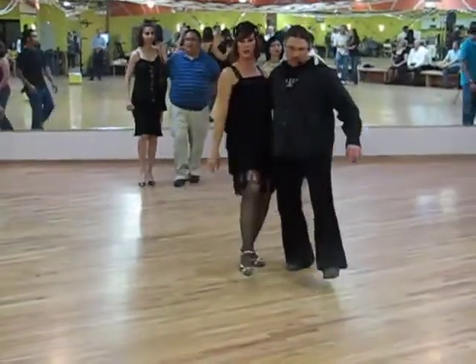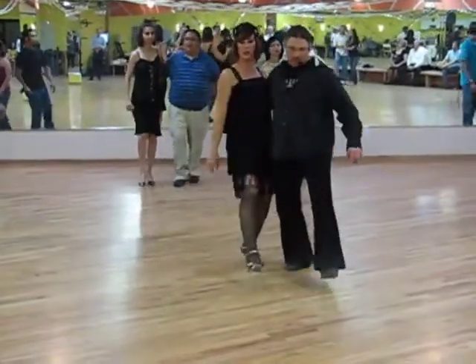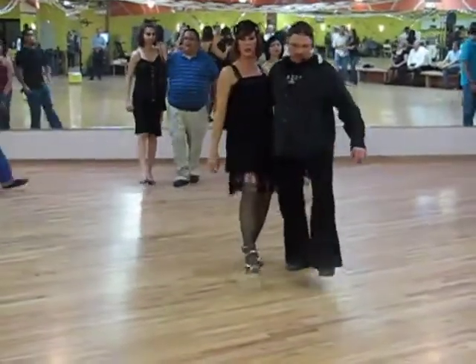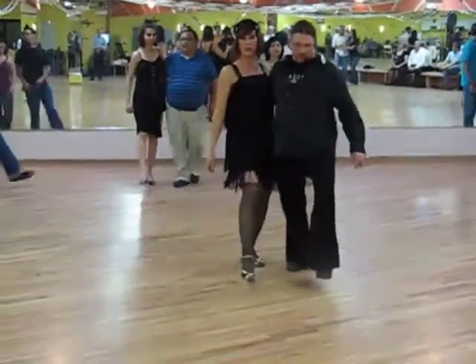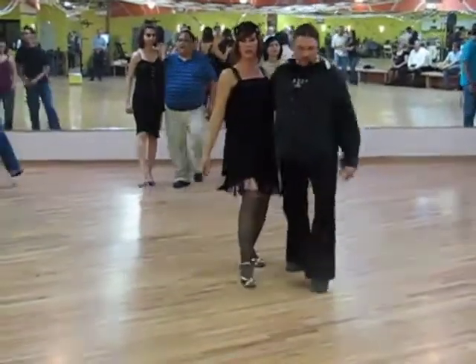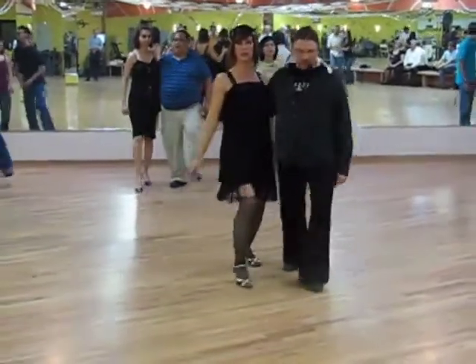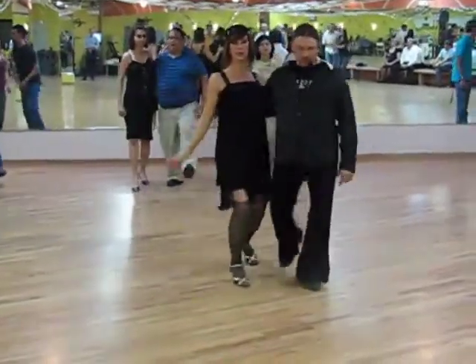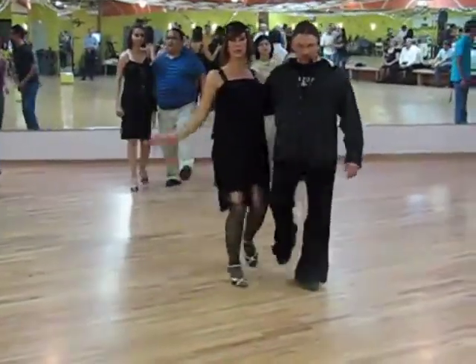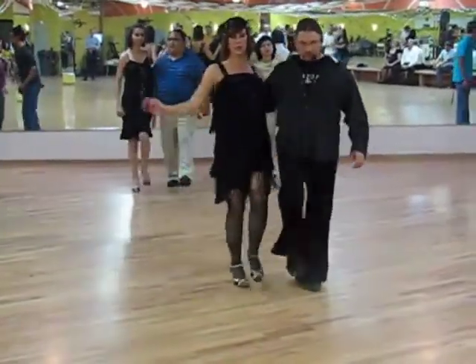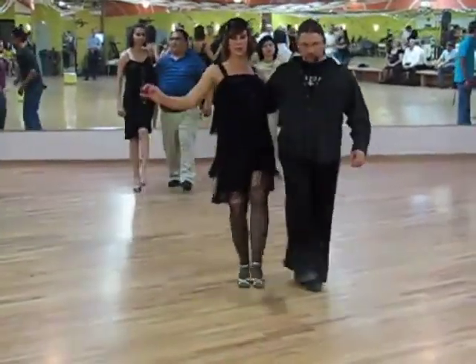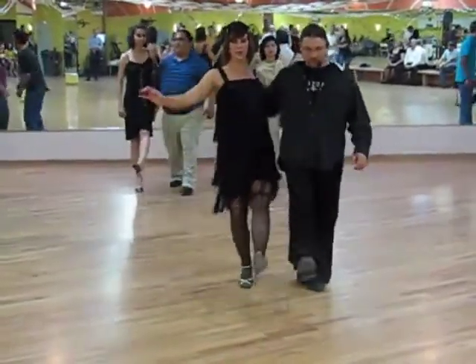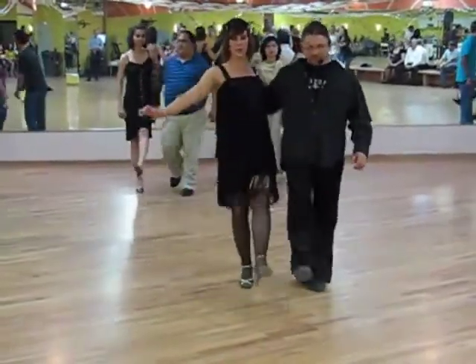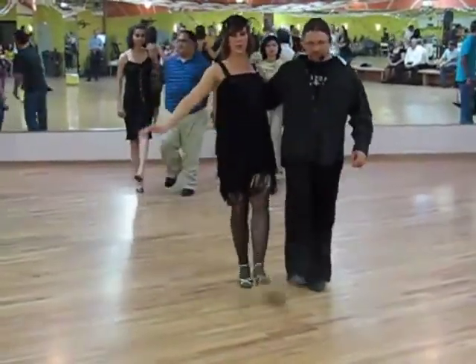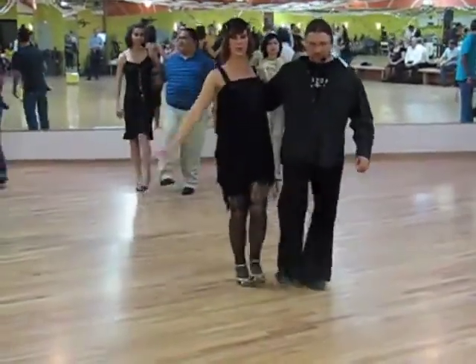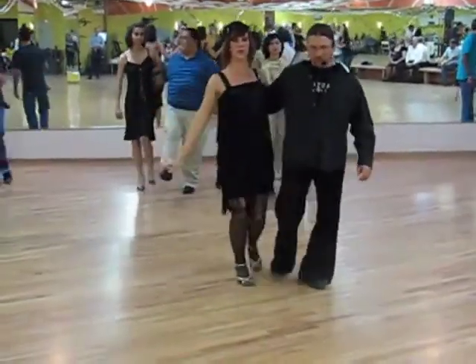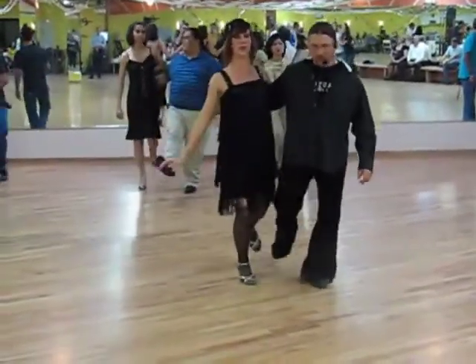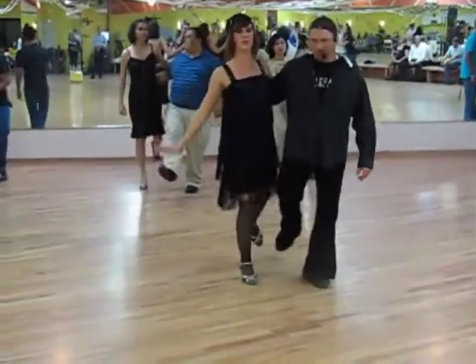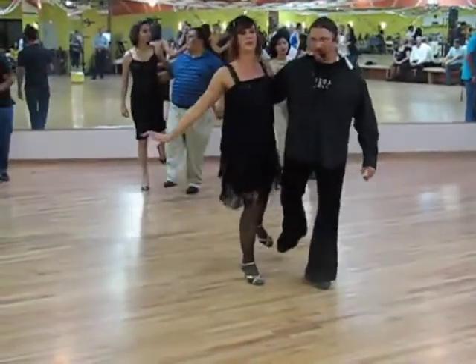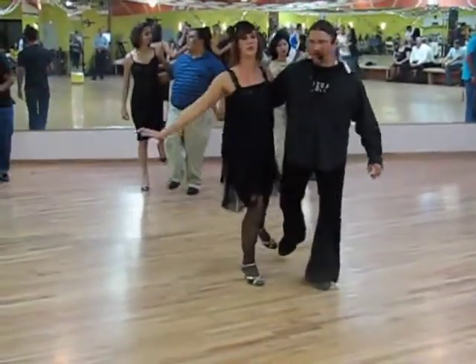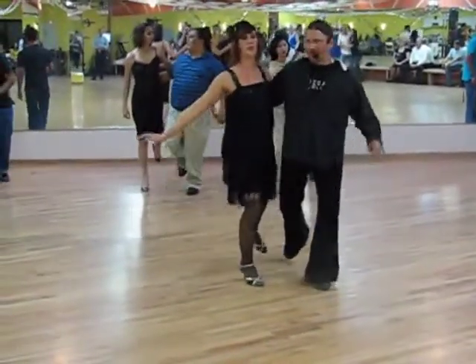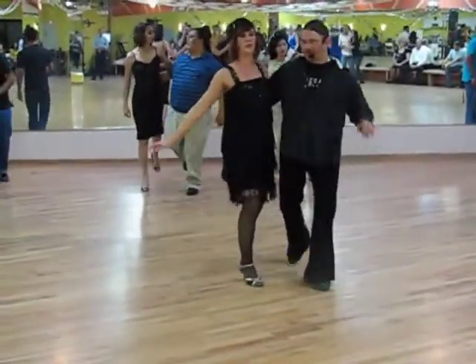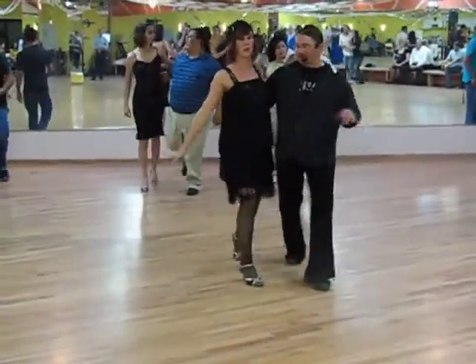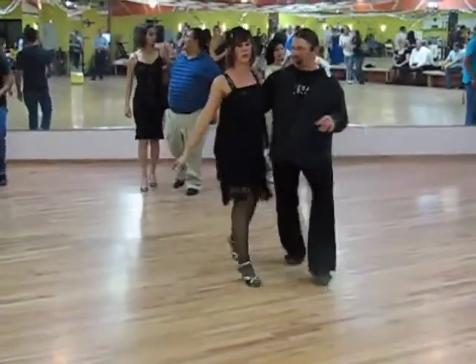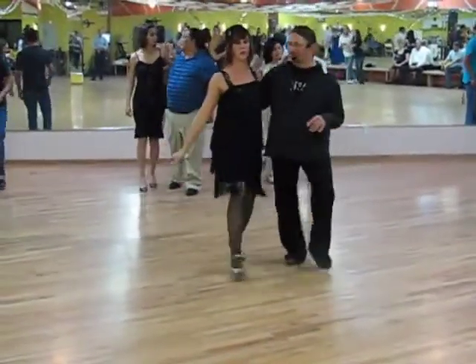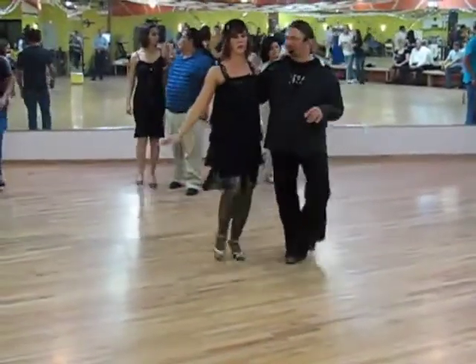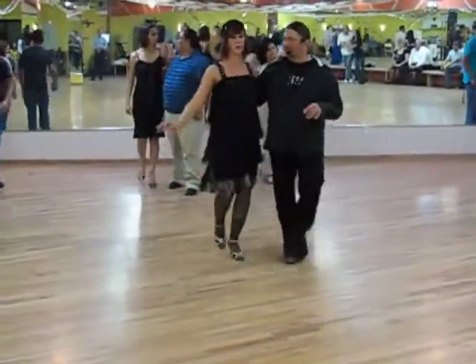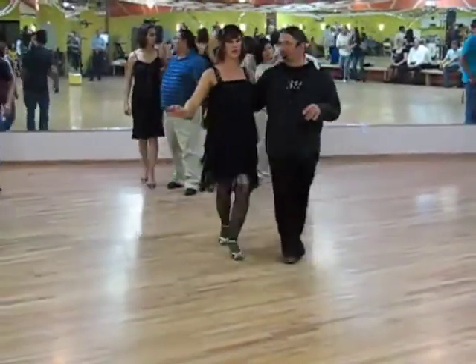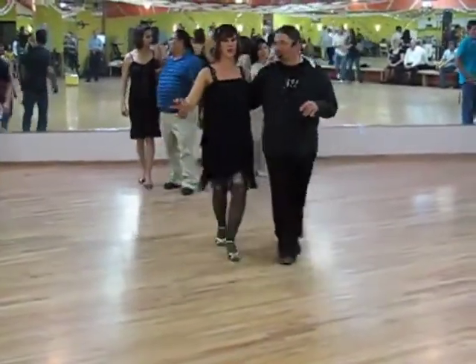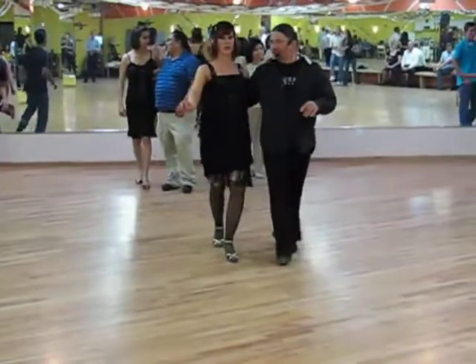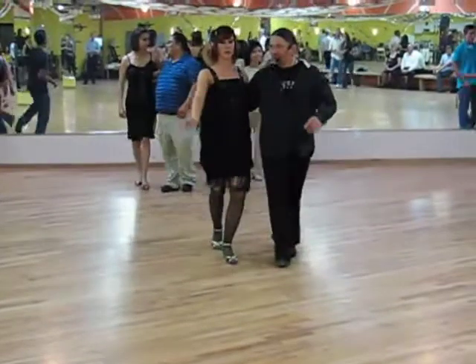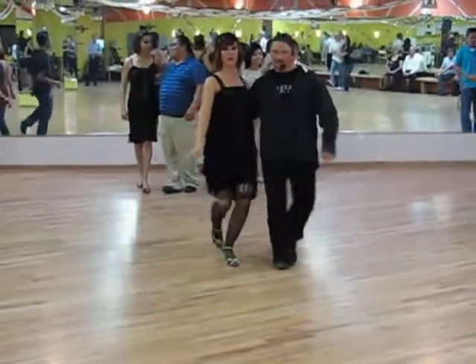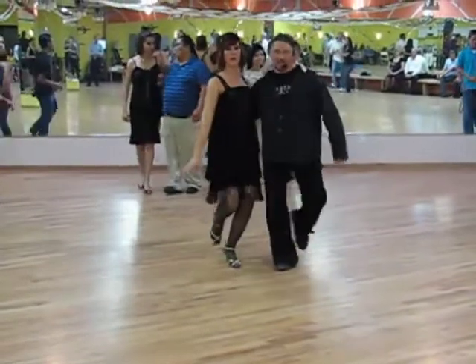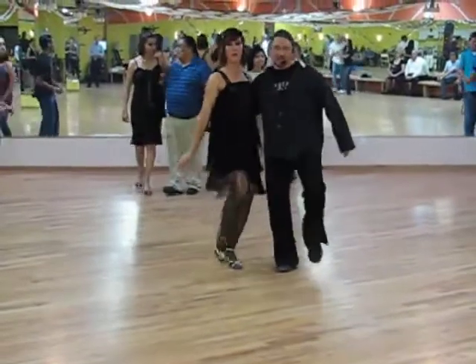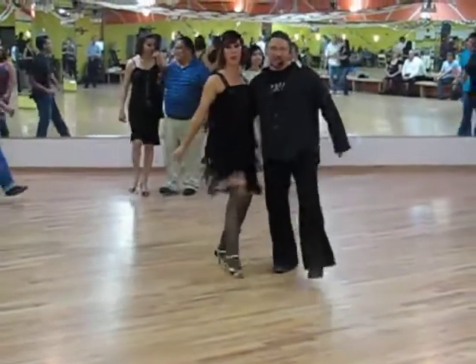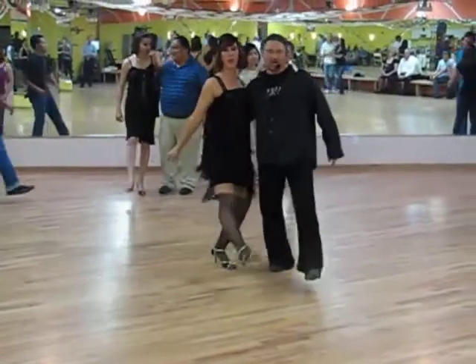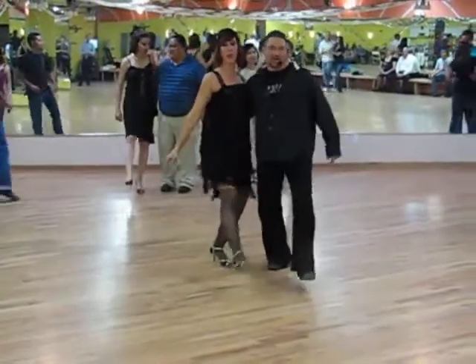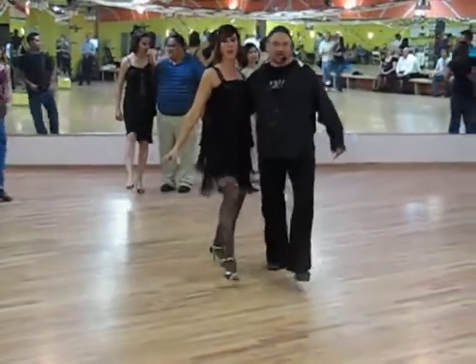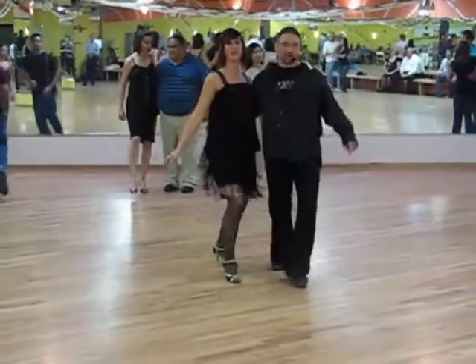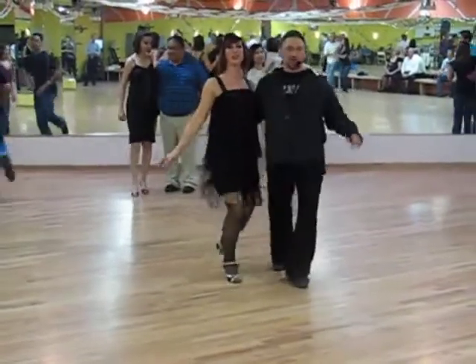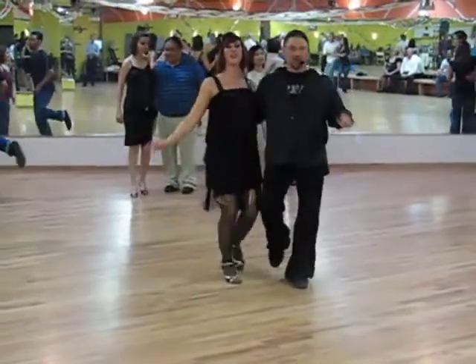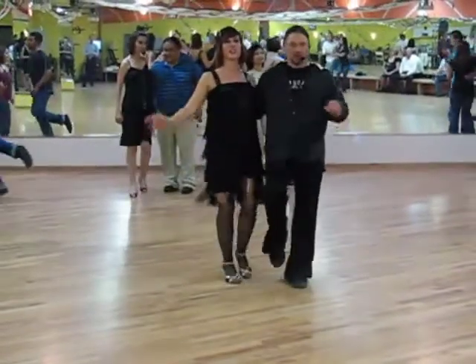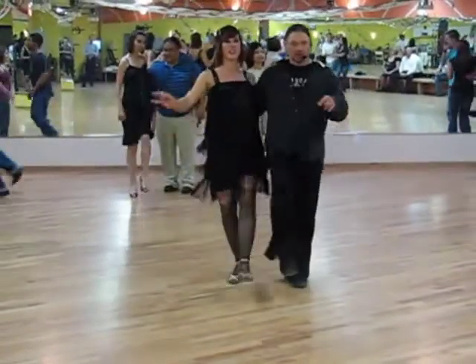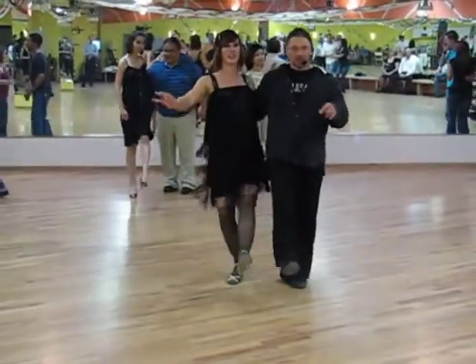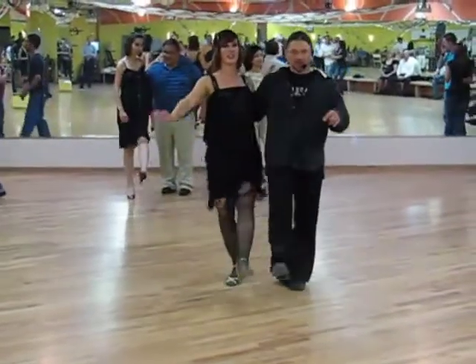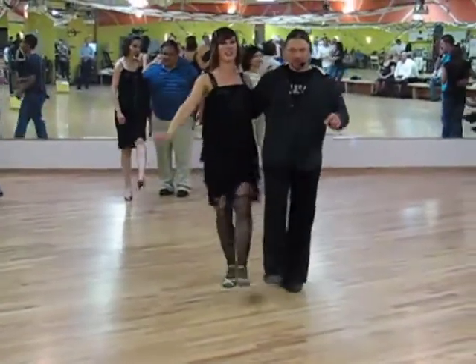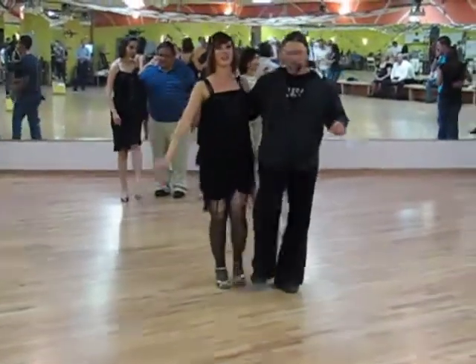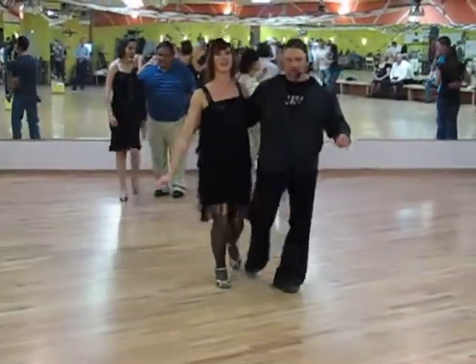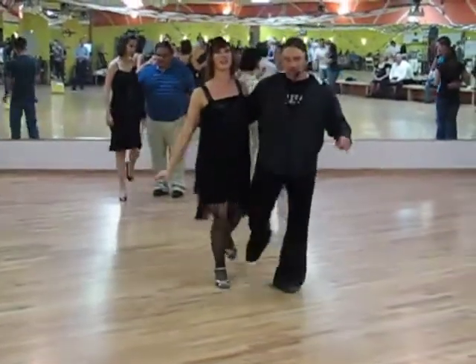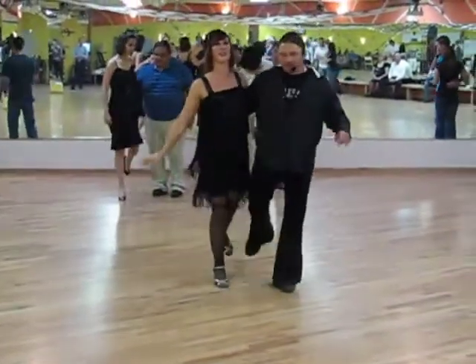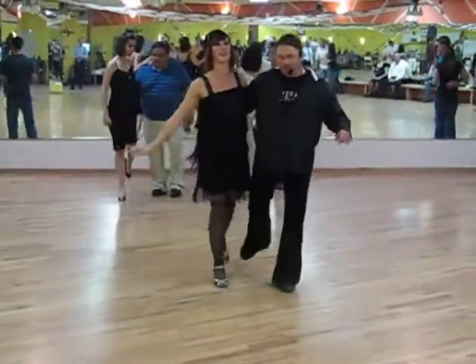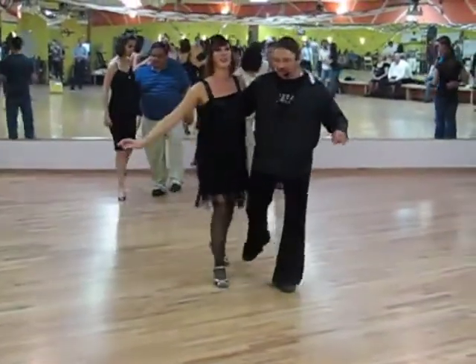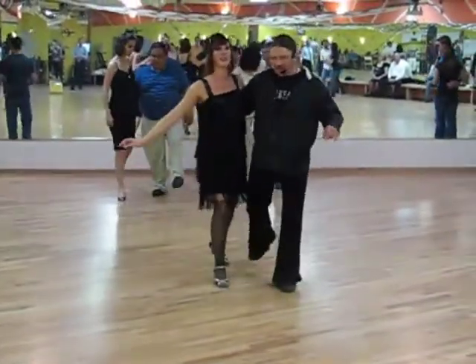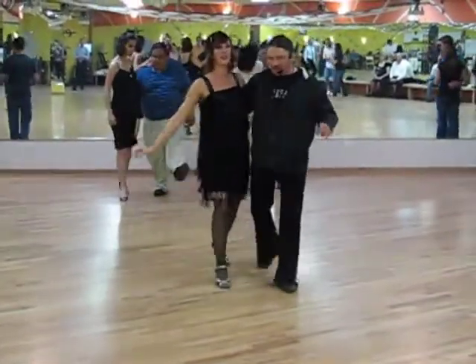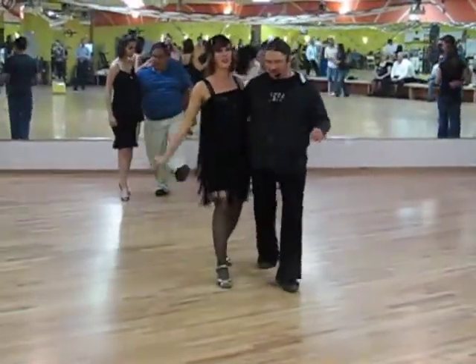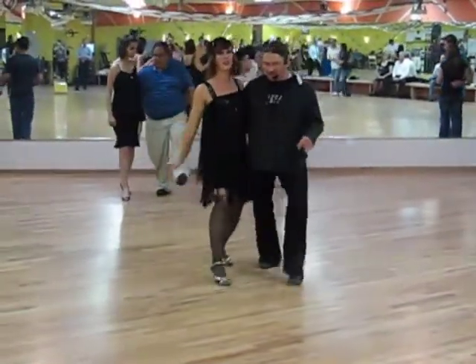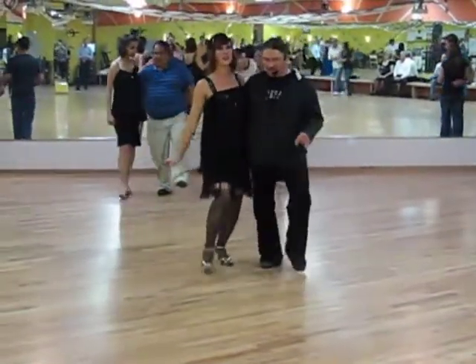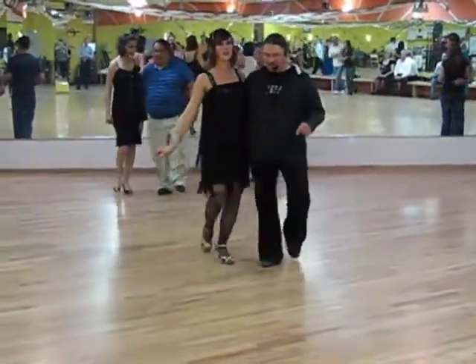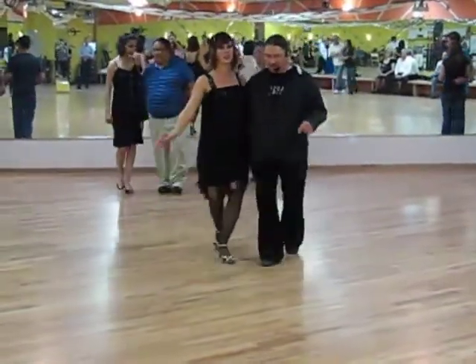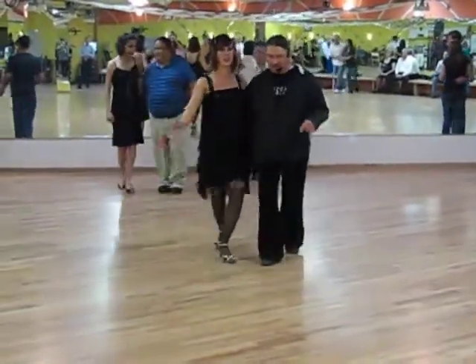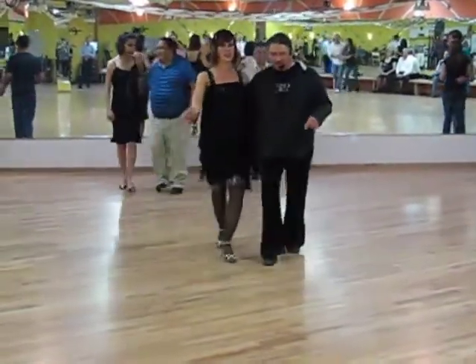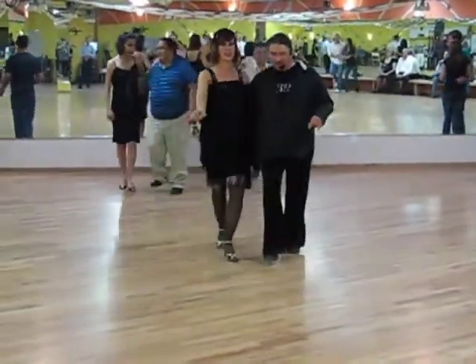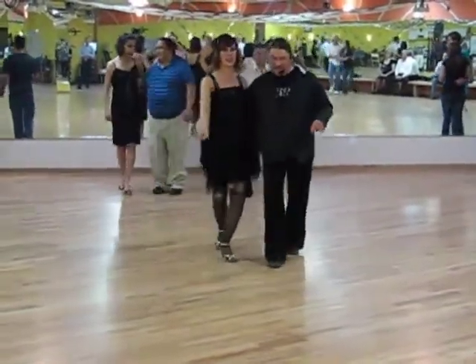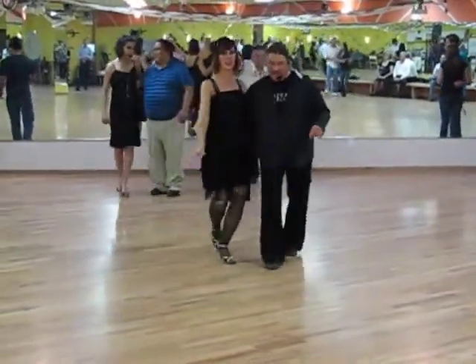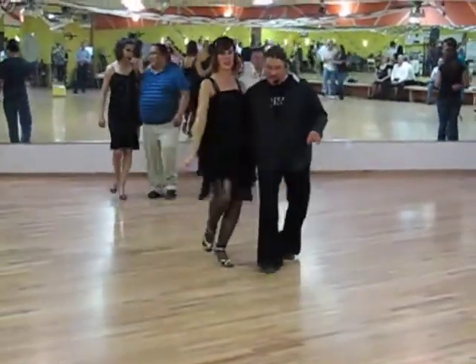One, two, three, four, five, six, seven, eight. One, two, three, five, six, seven, eight.